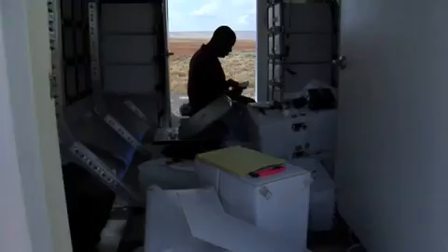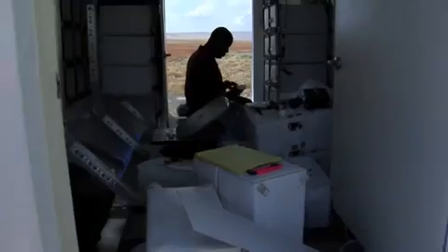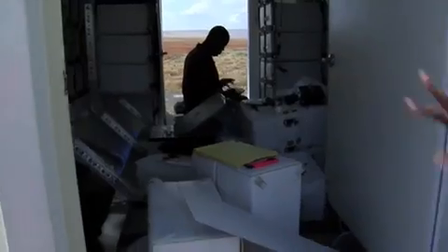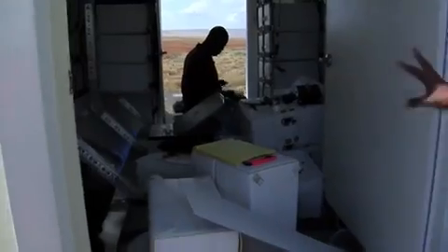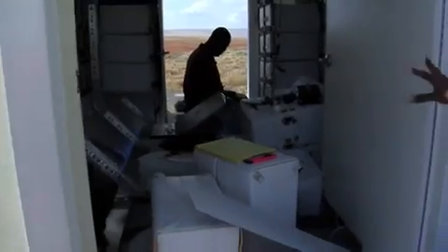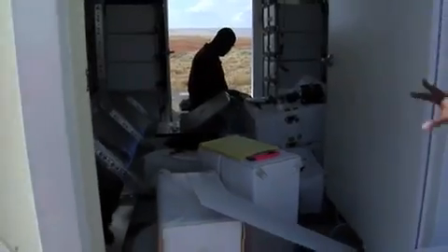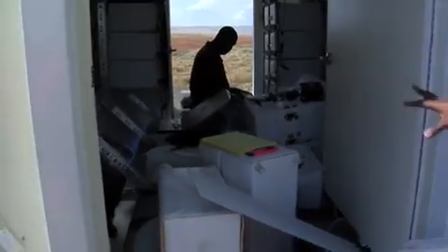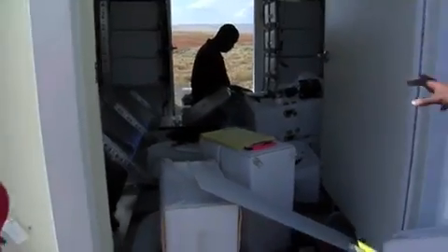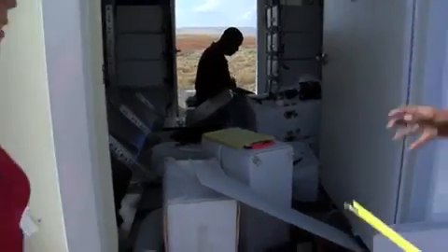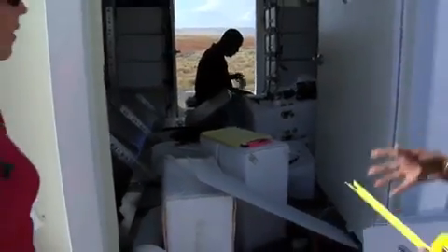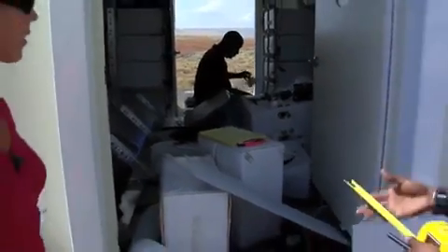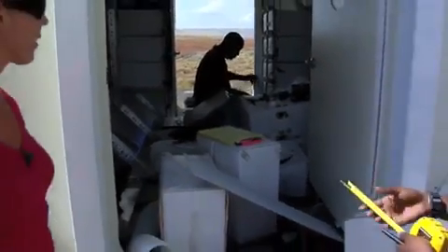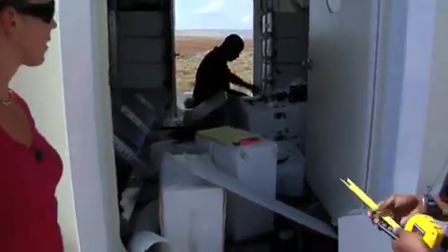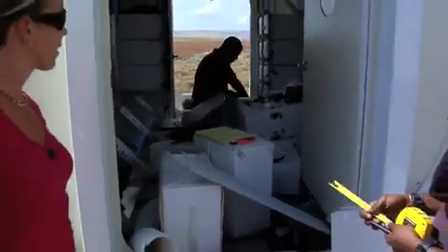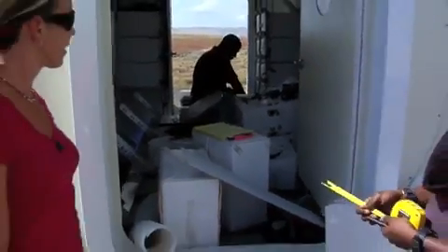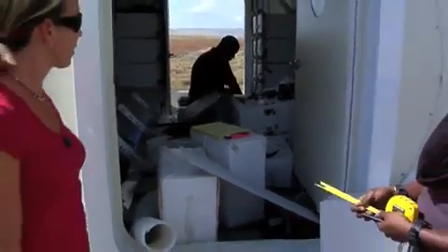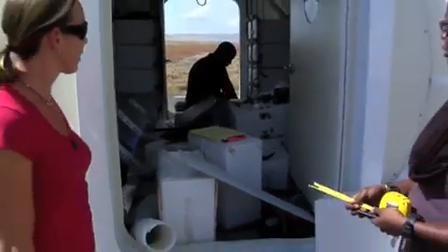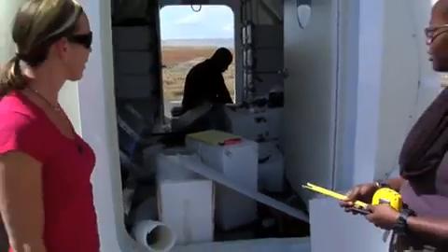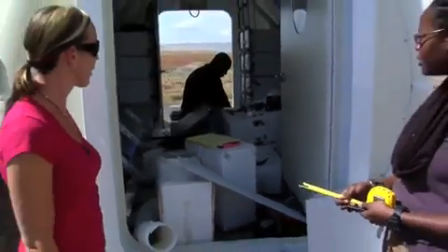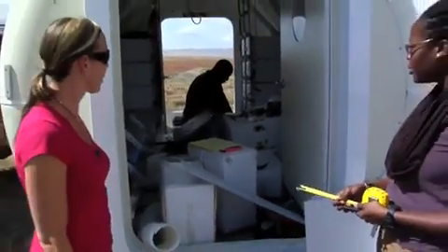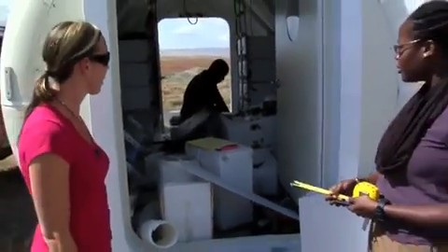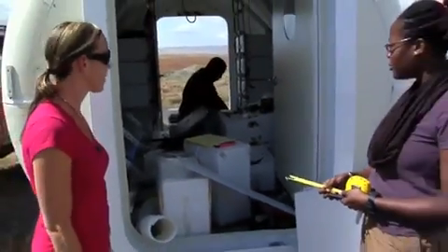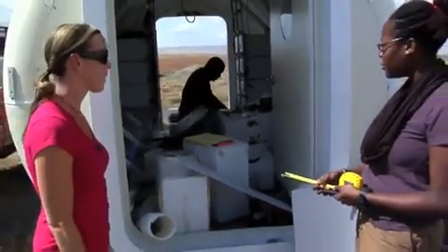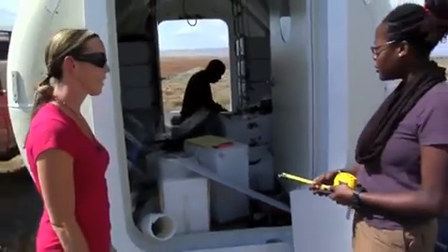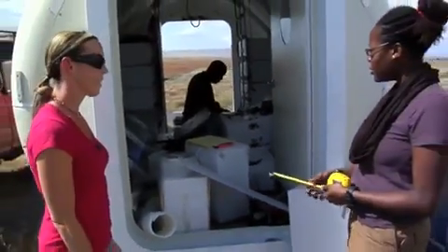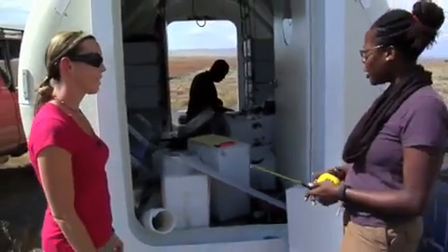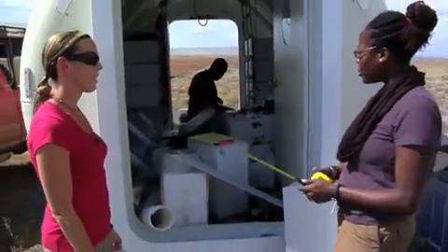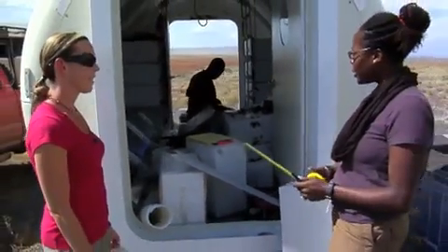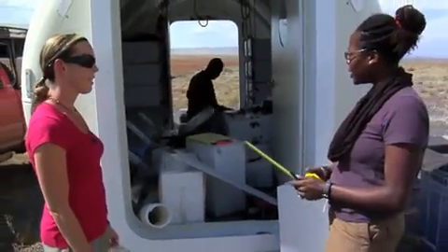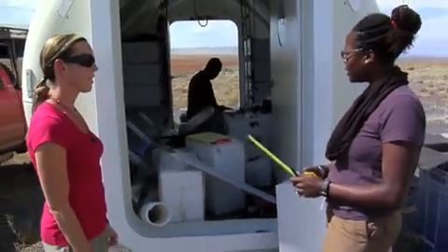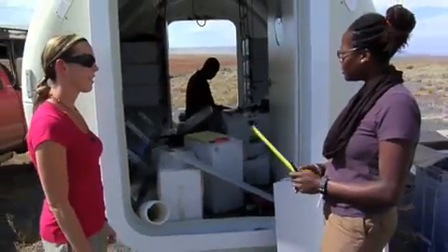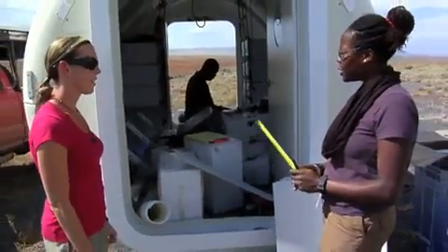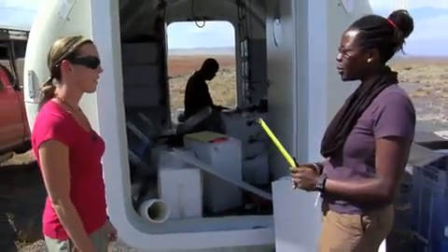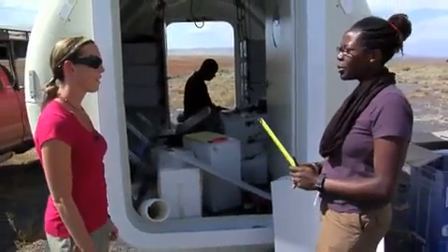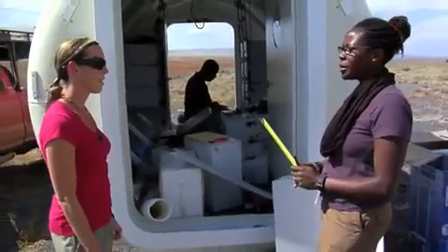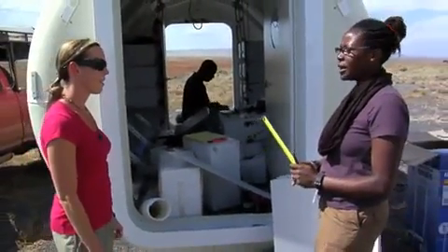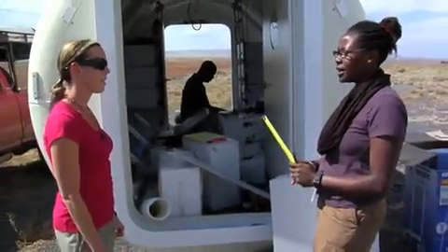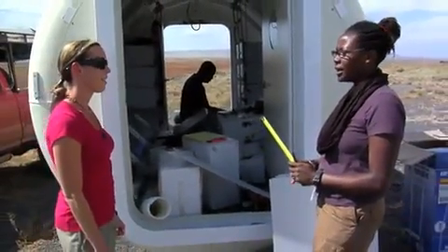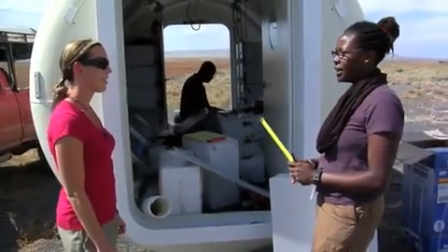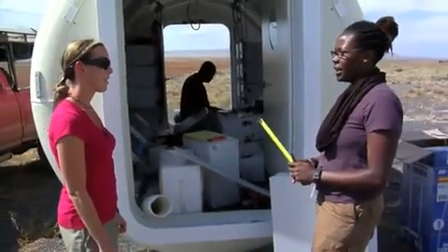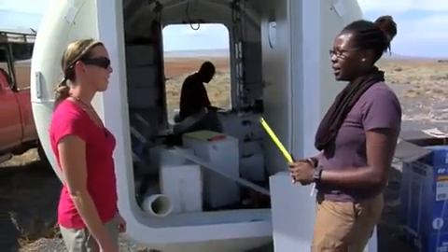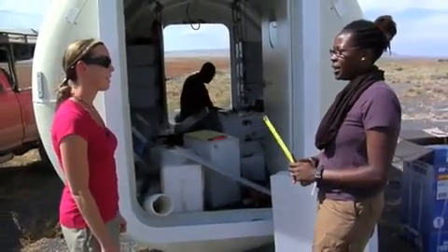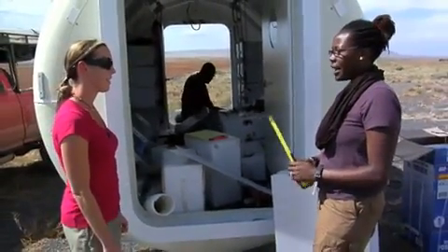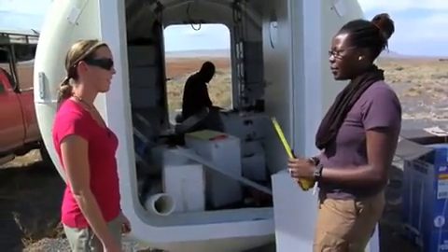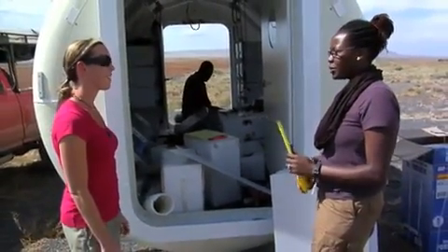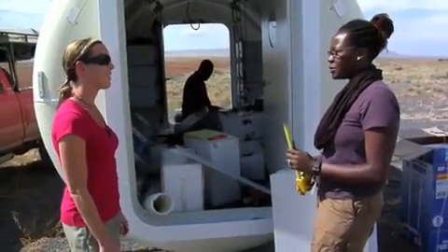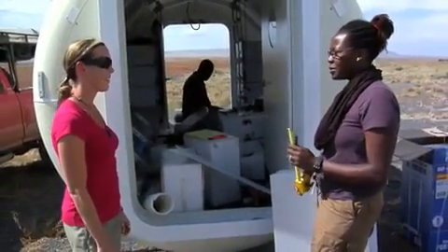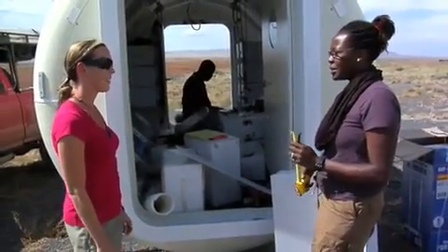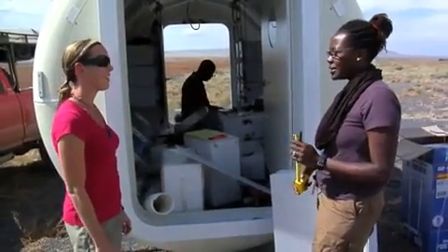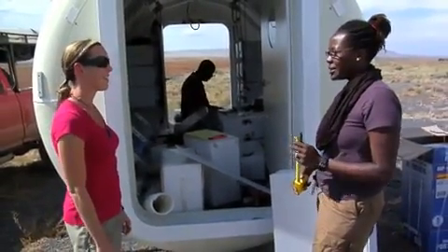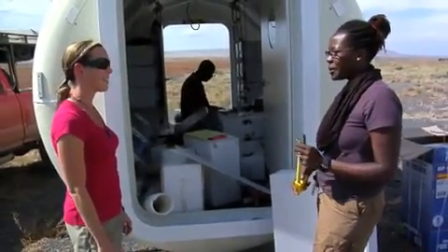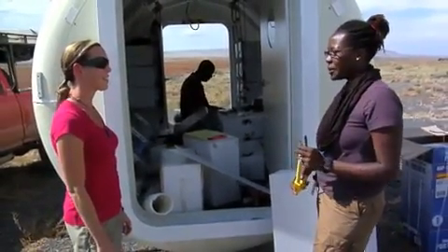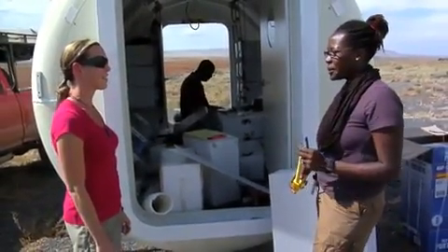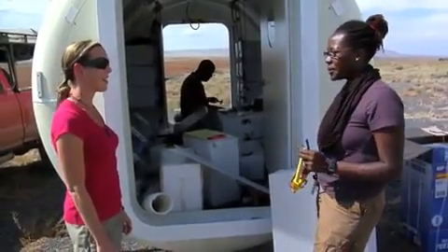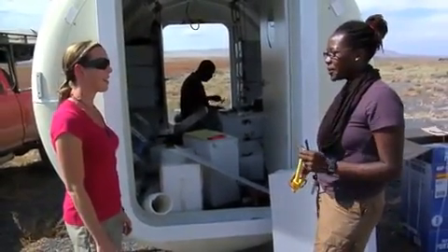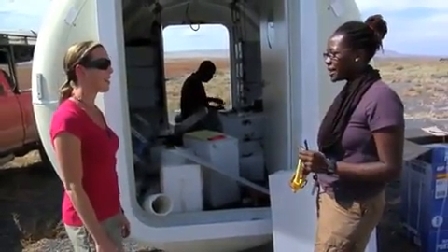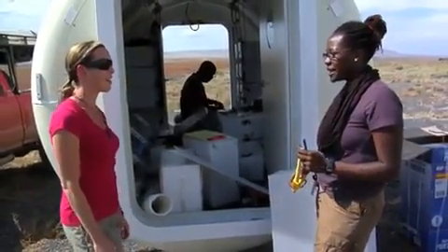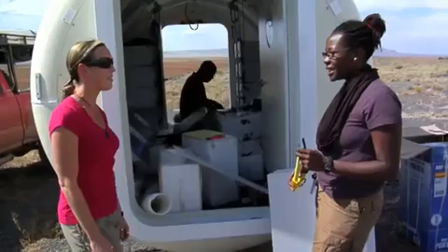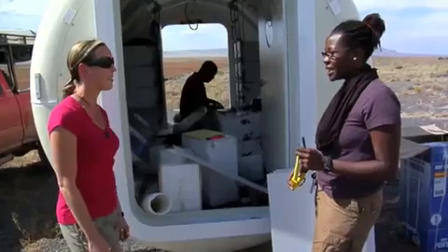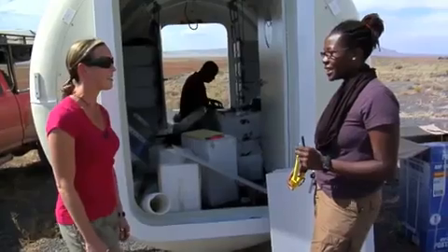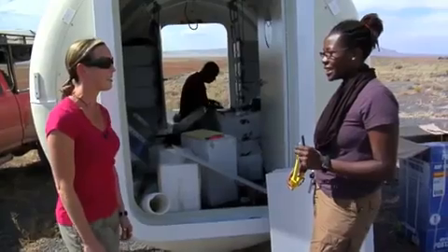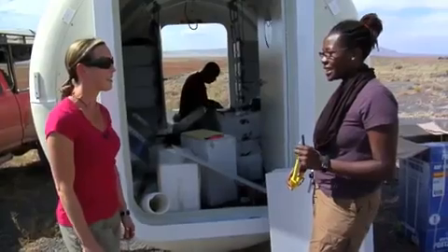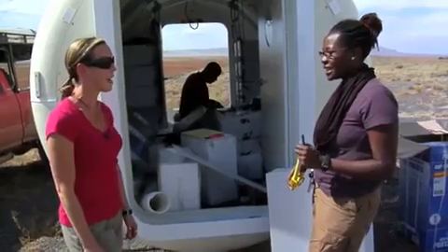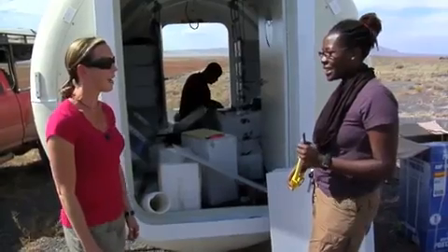Soon enough this is going to be a fully operating laboratory. That's great, I can't wait to see that.